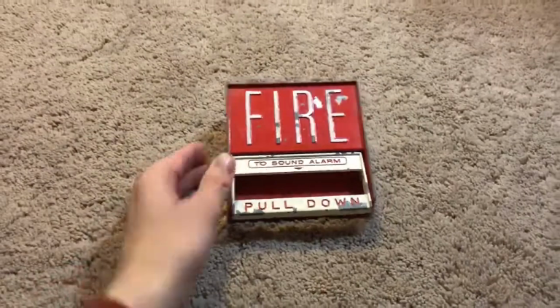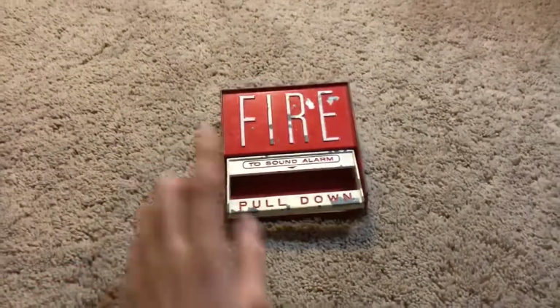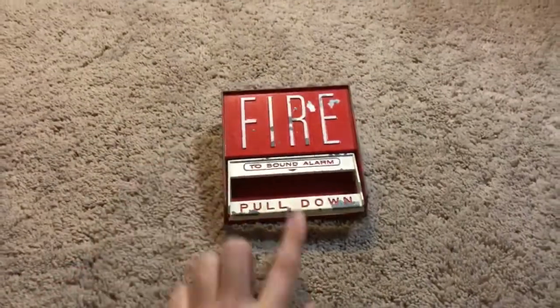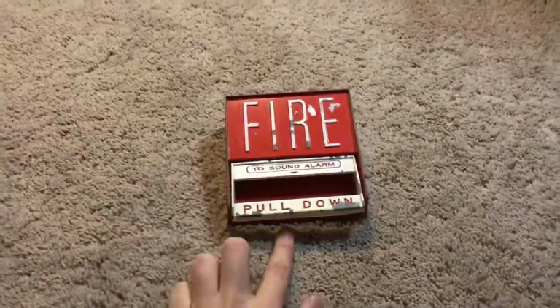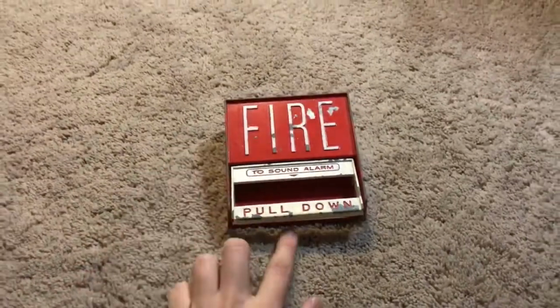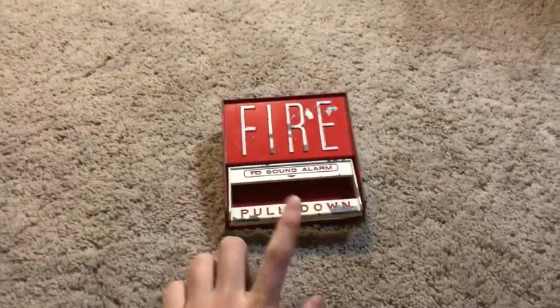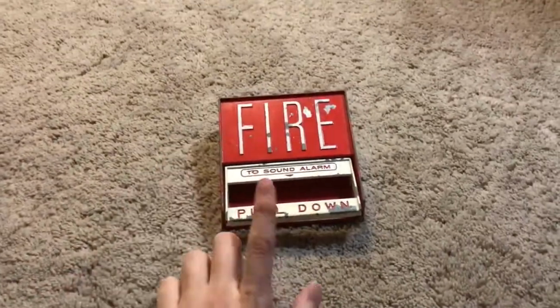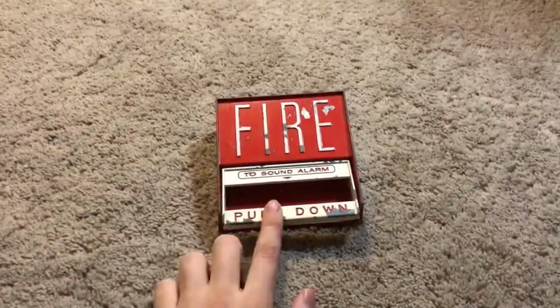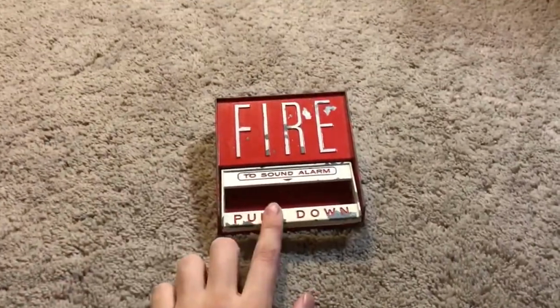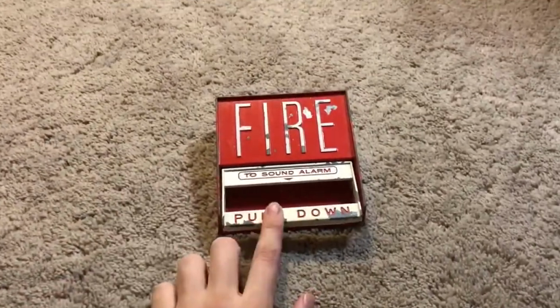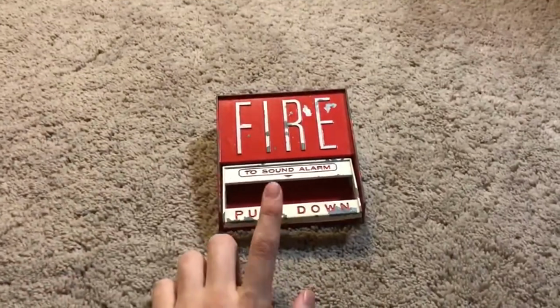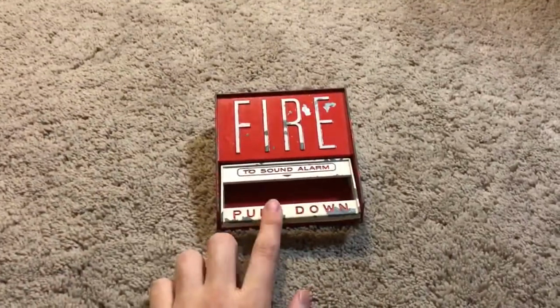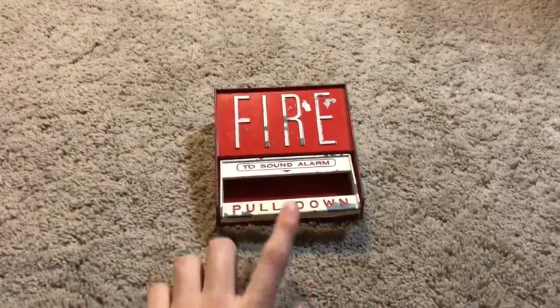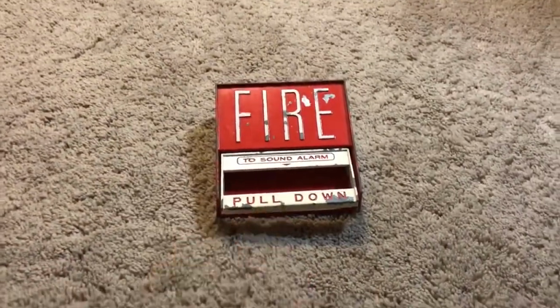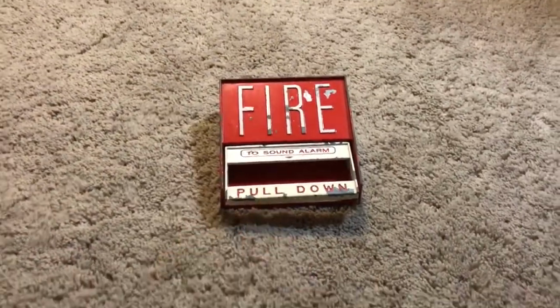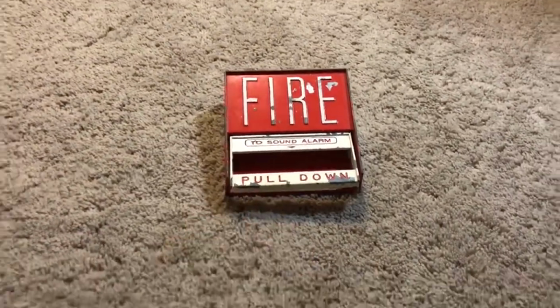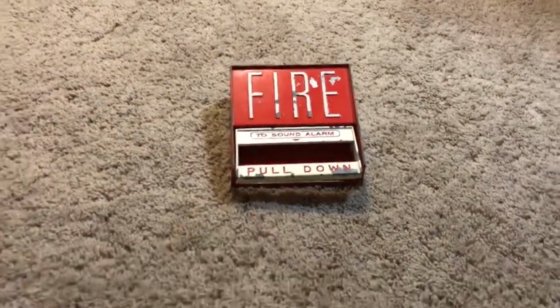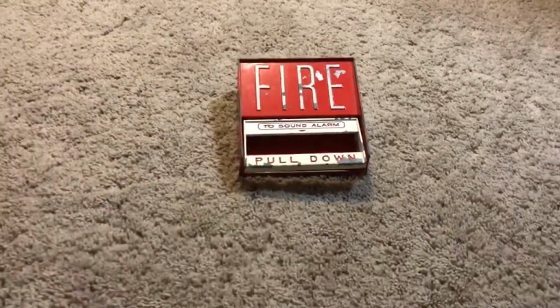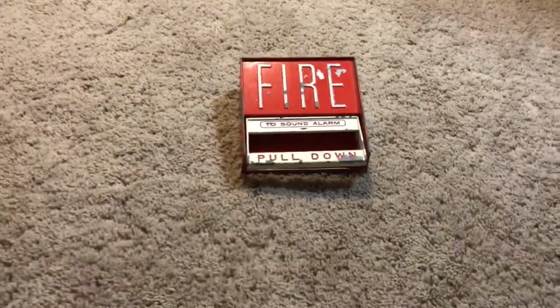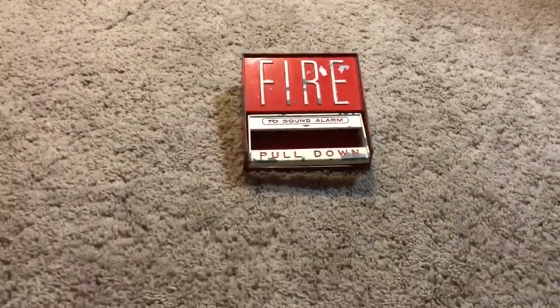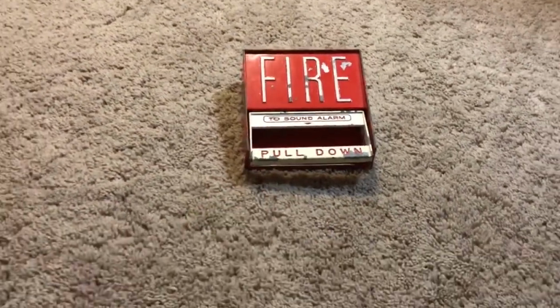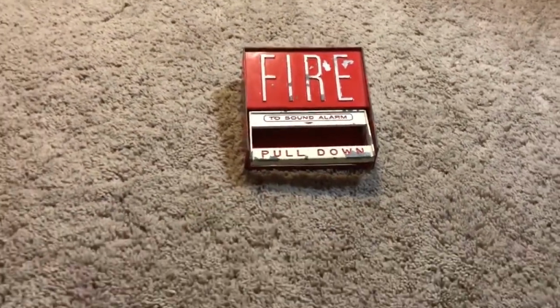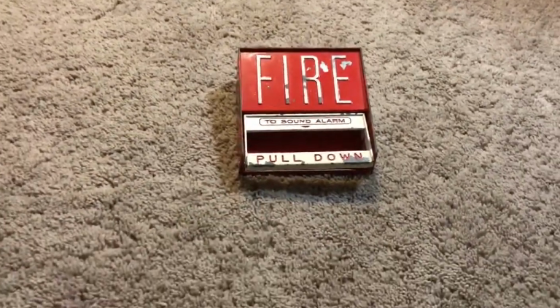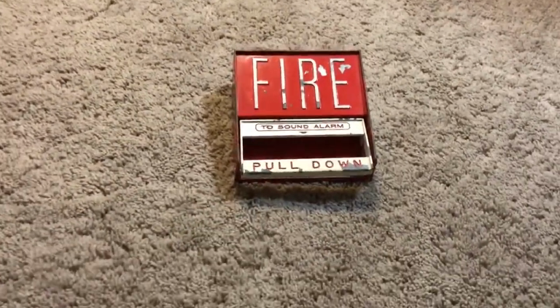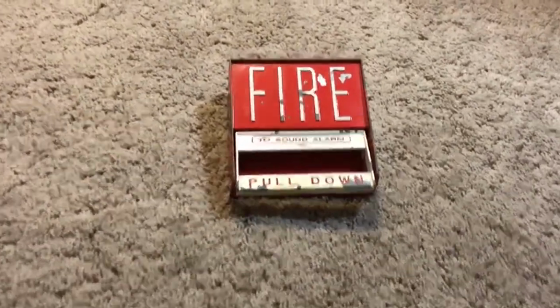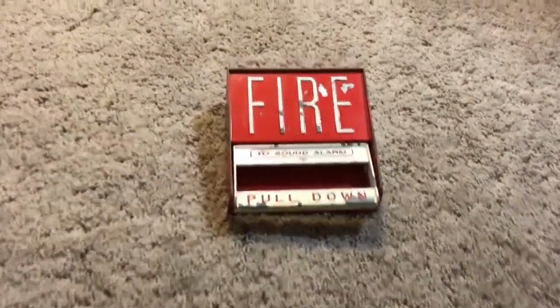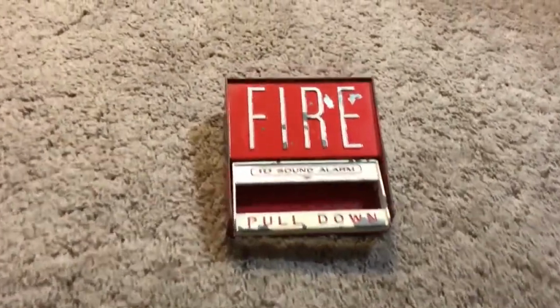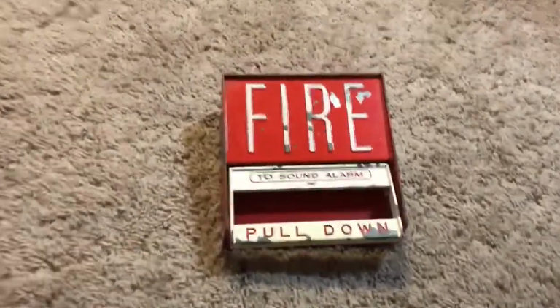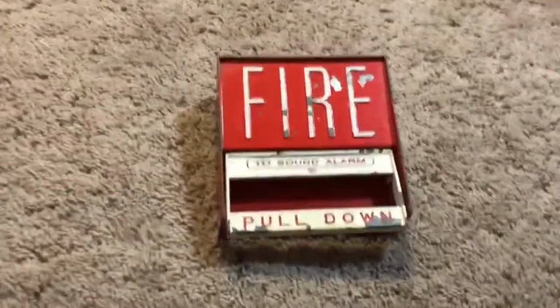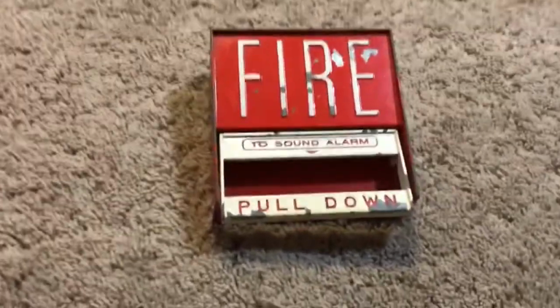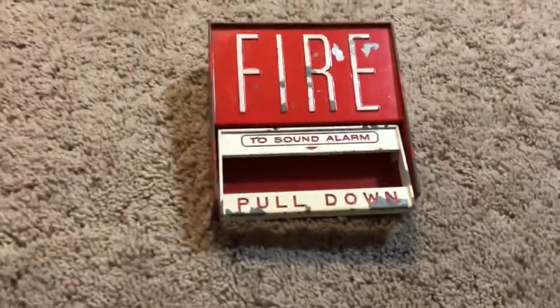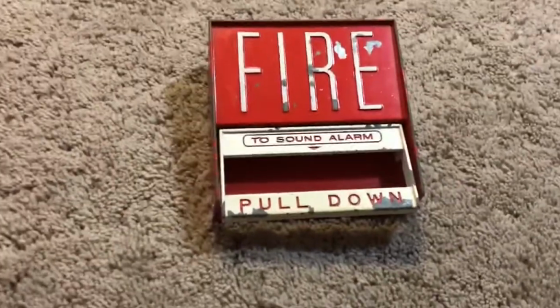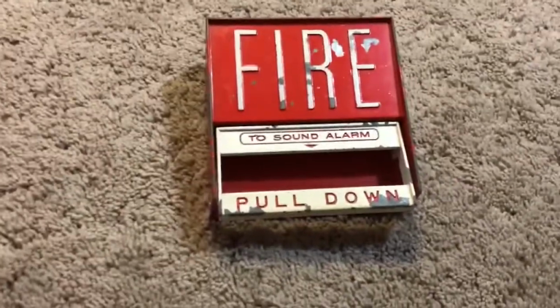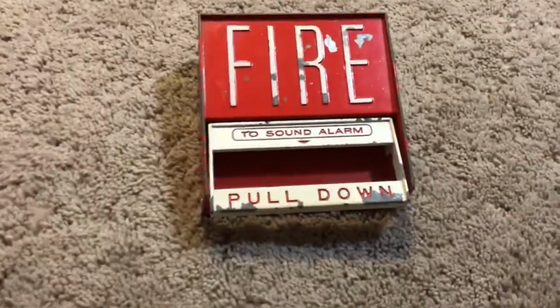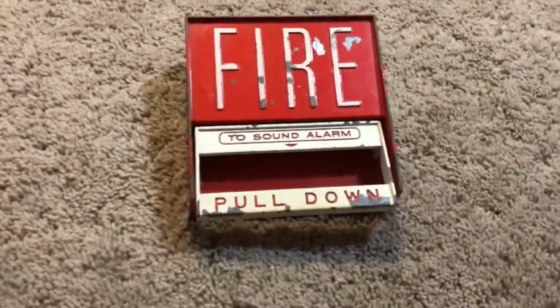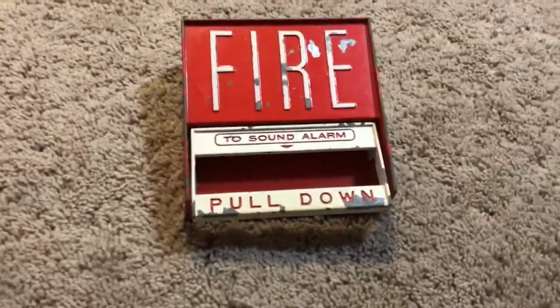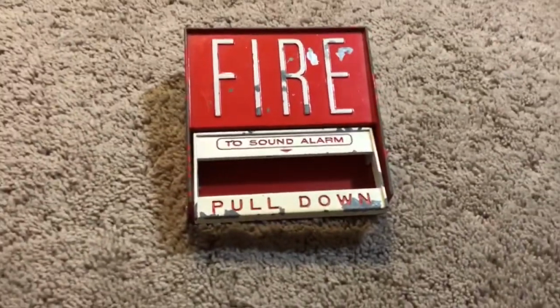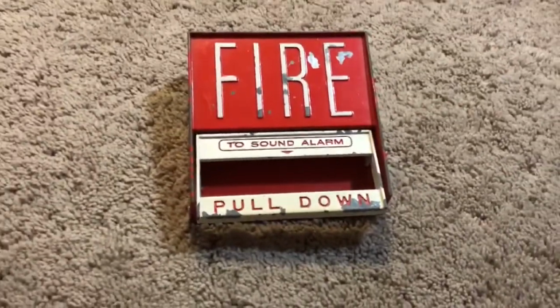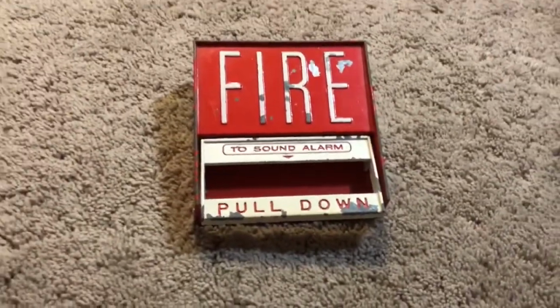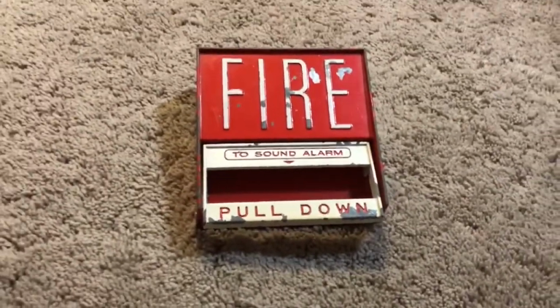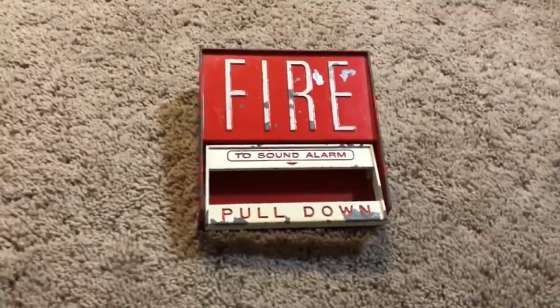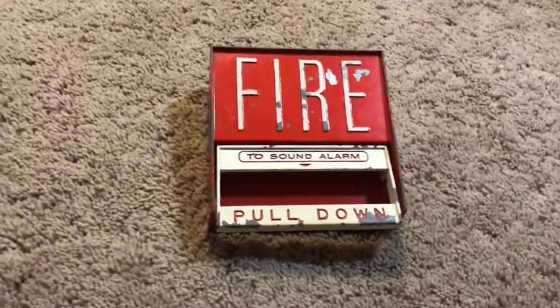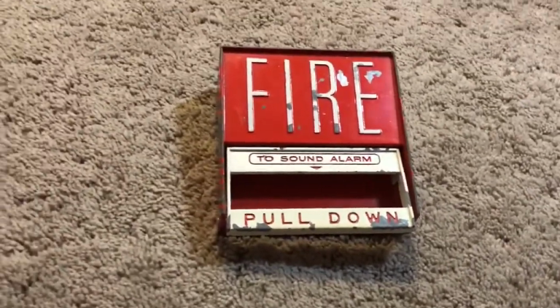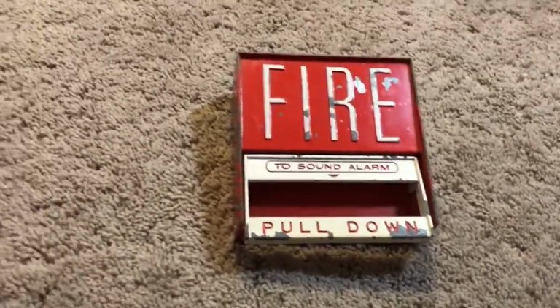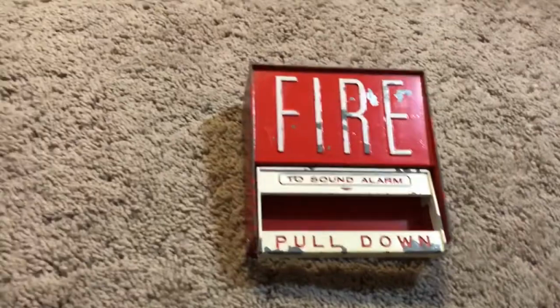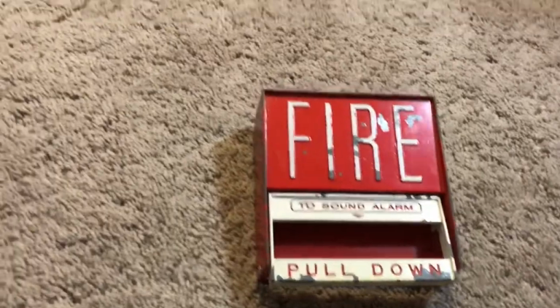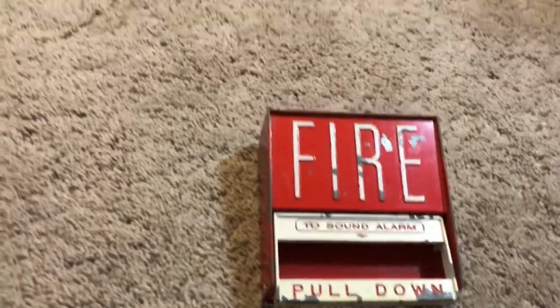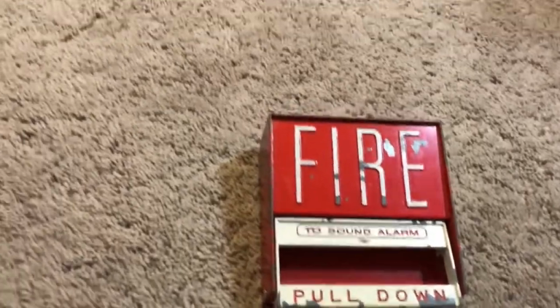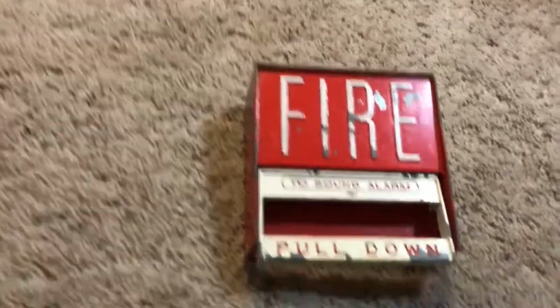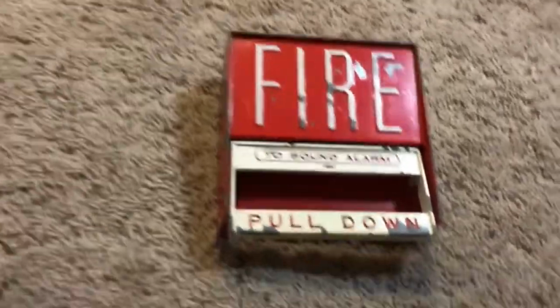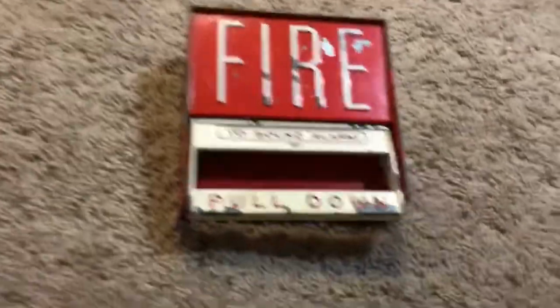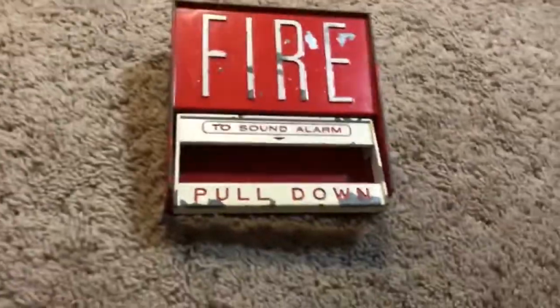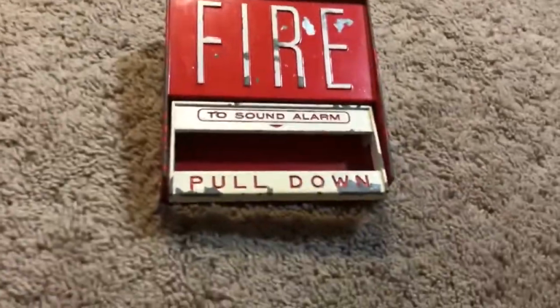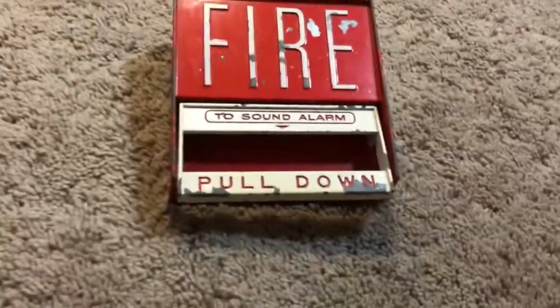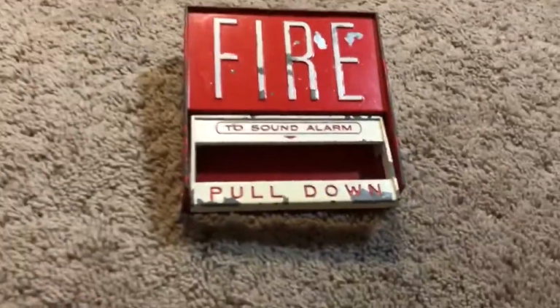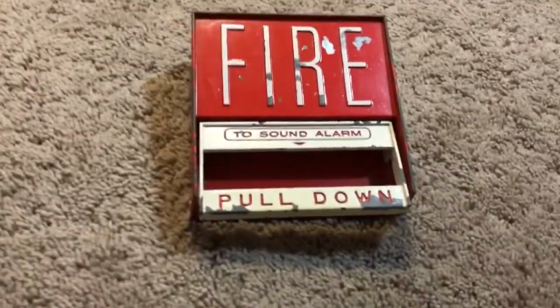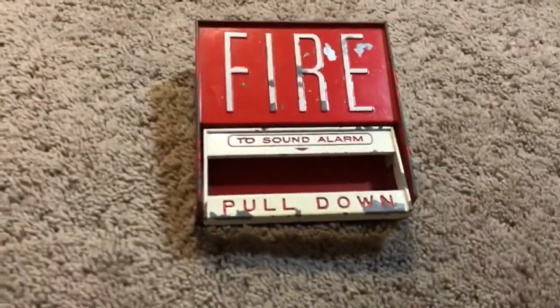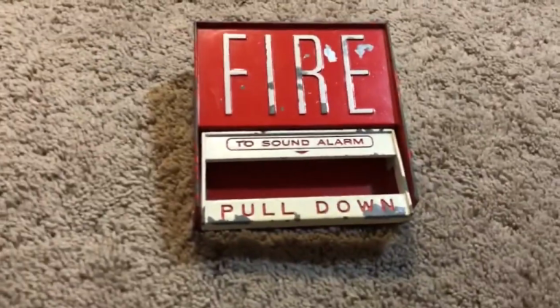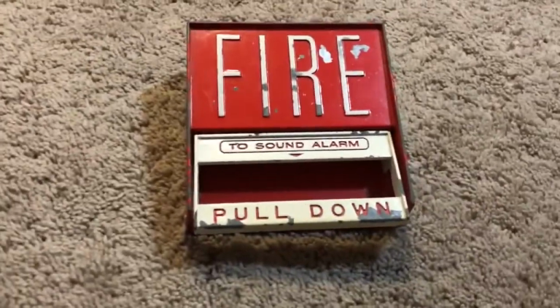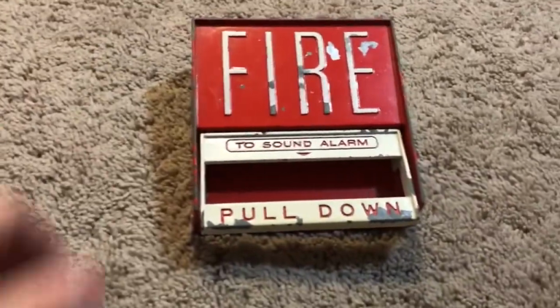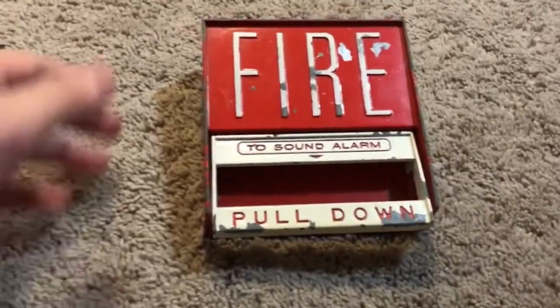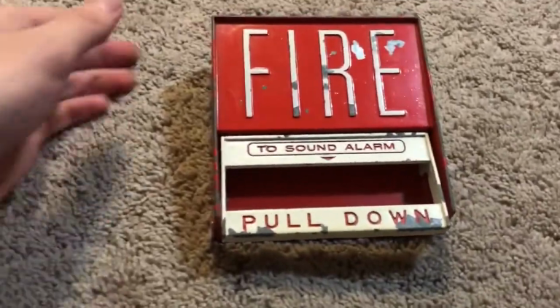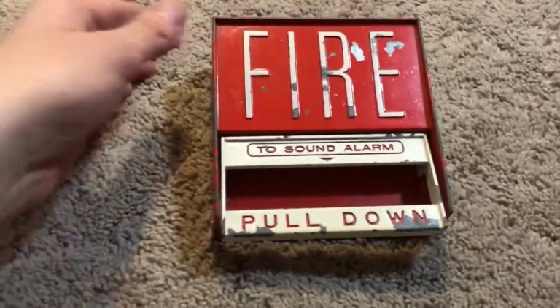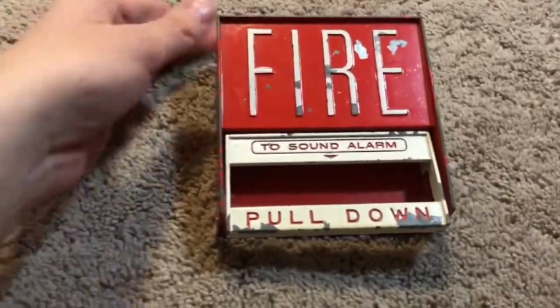This is actually a very rare device, as a matter of fact. BG-6s are not common.